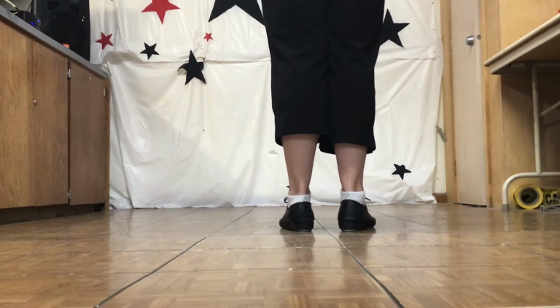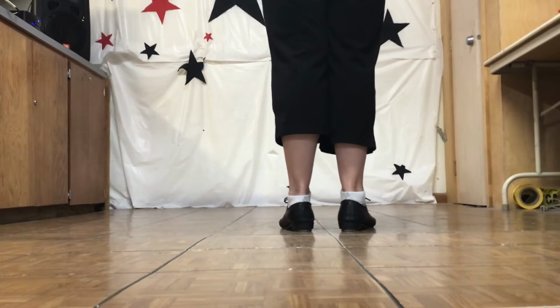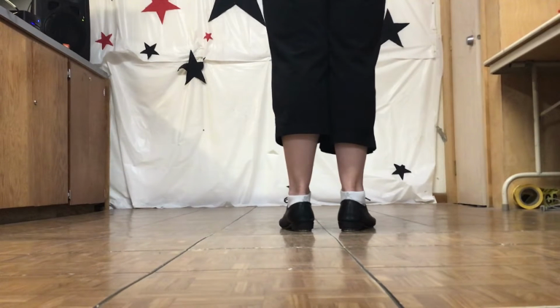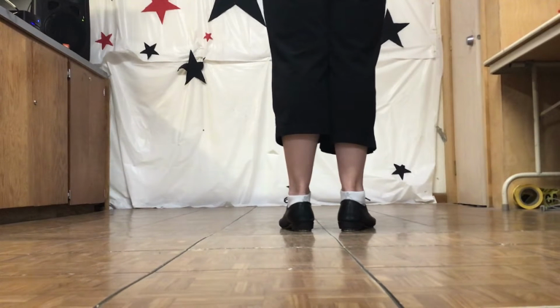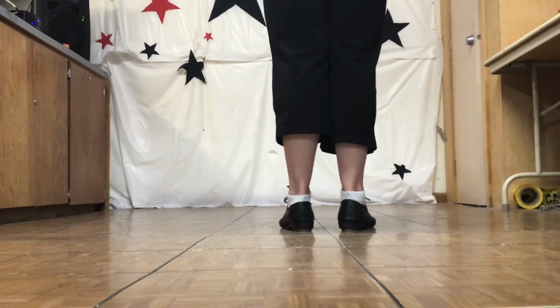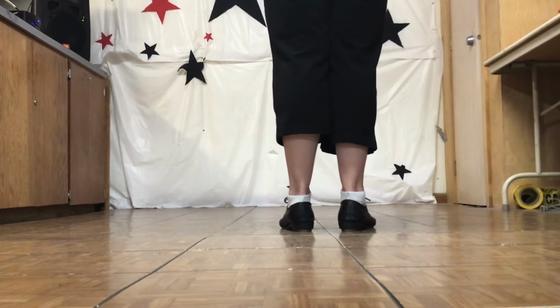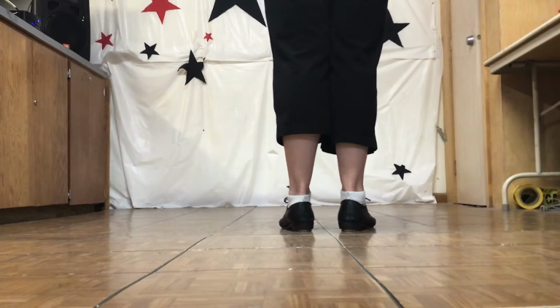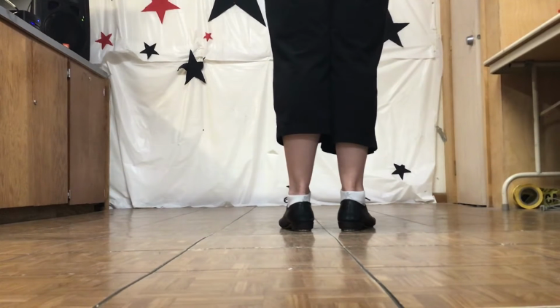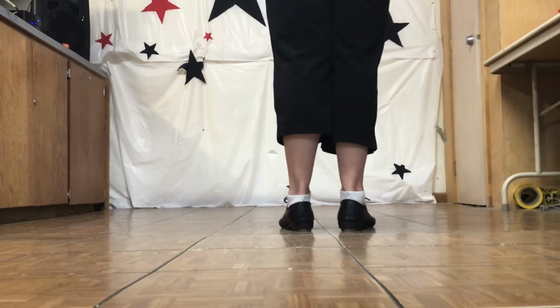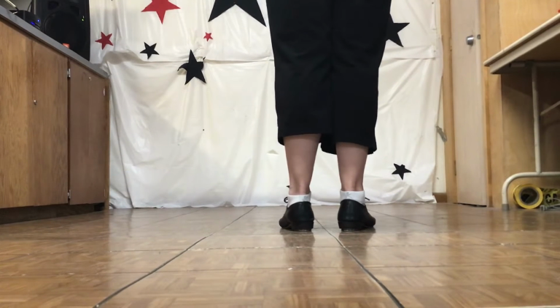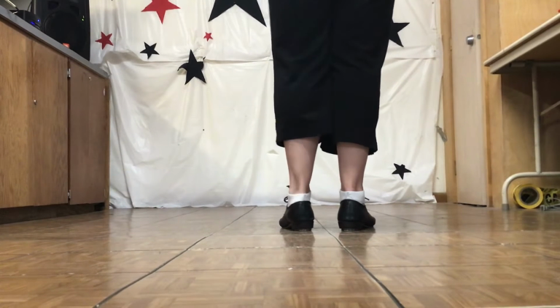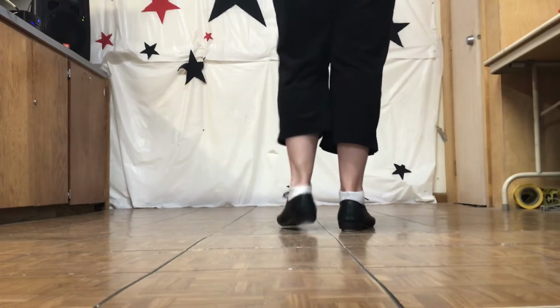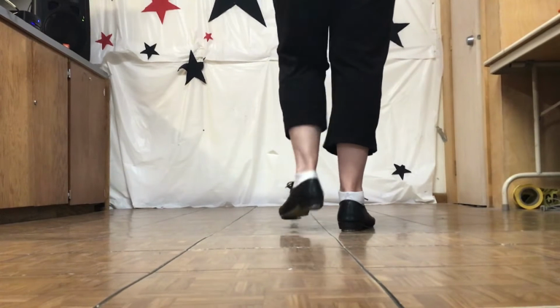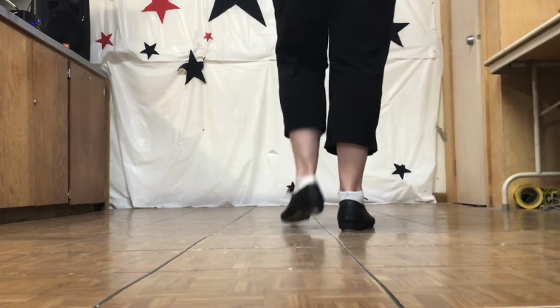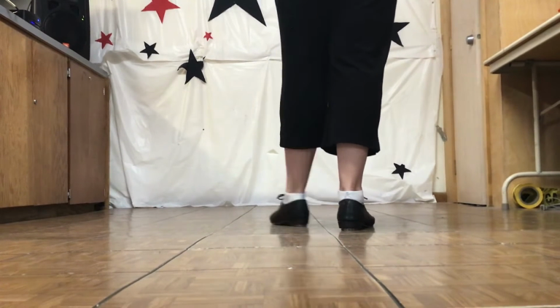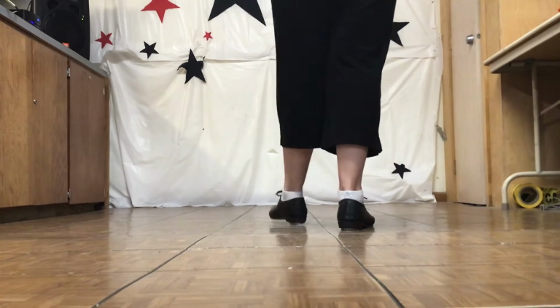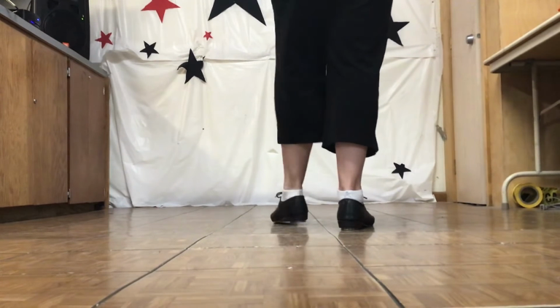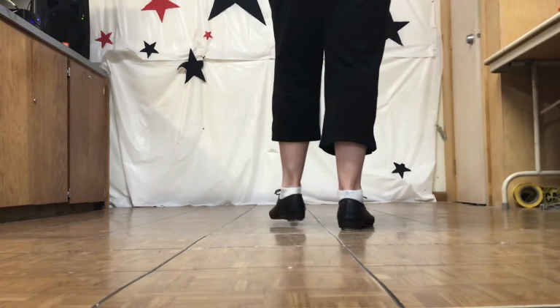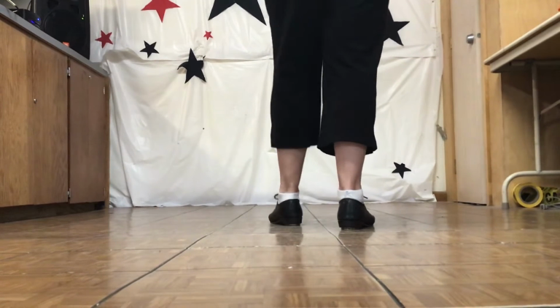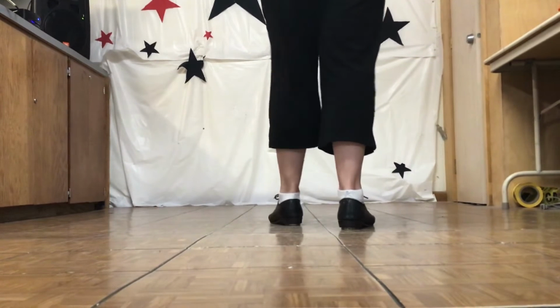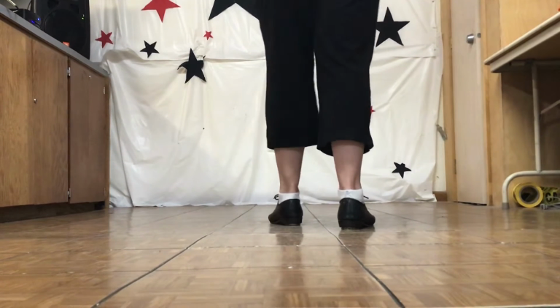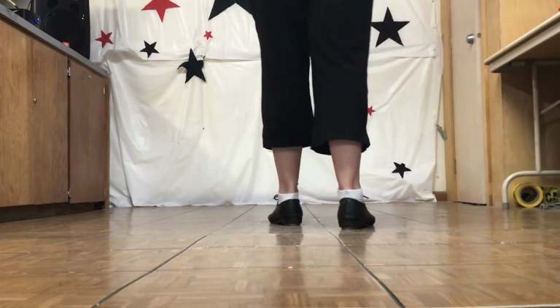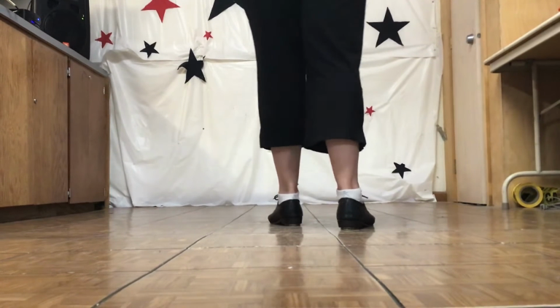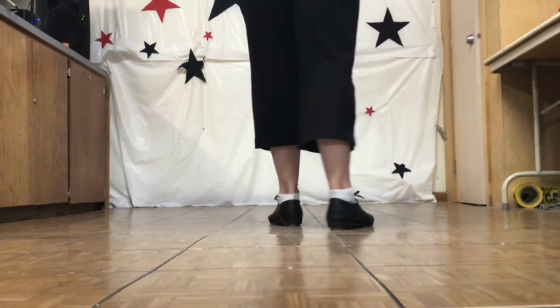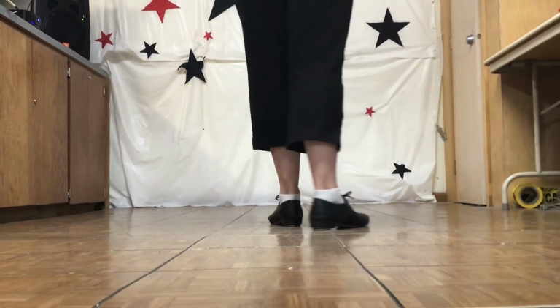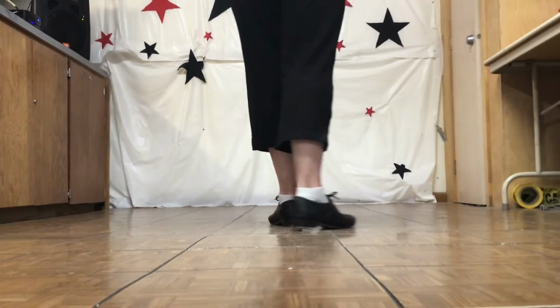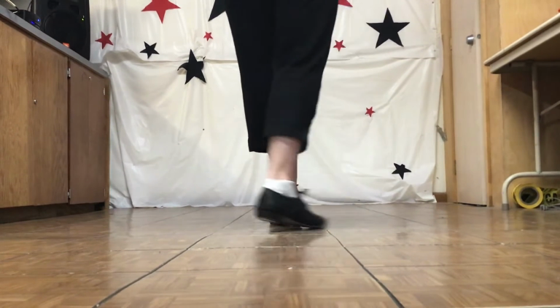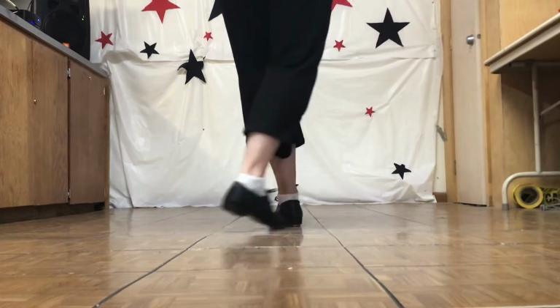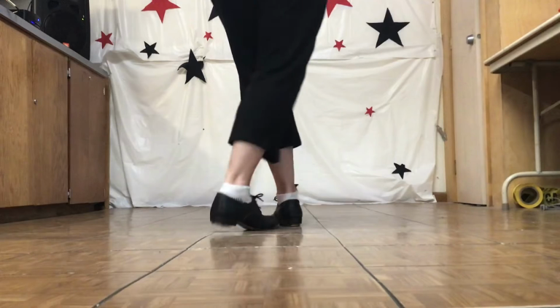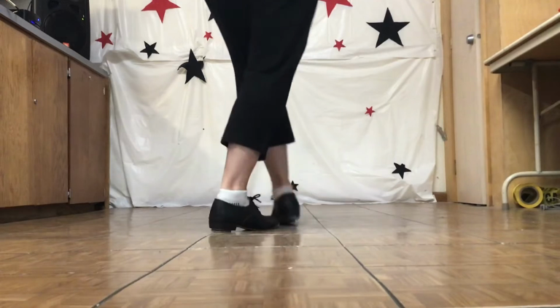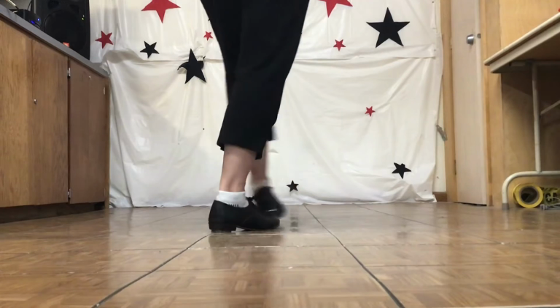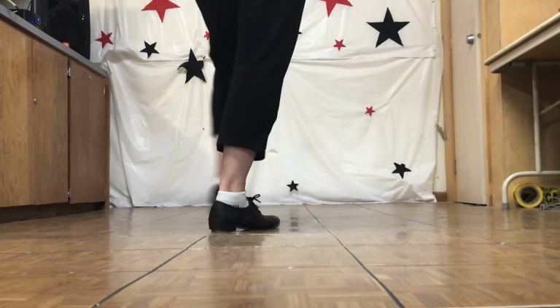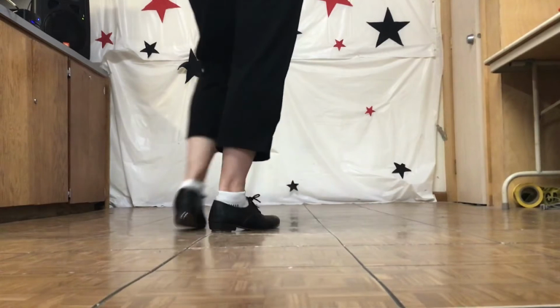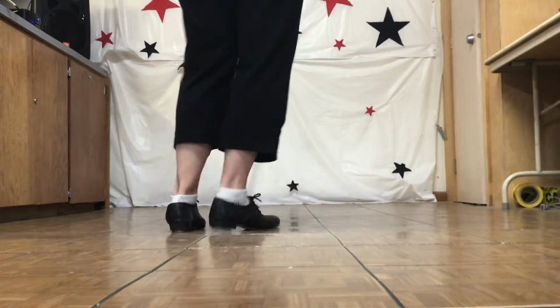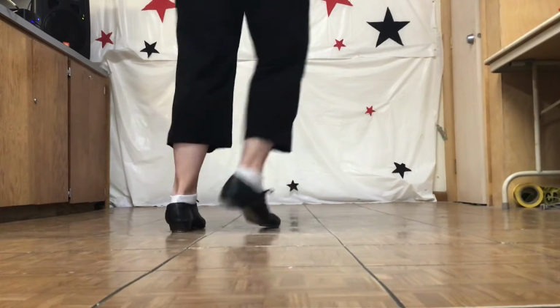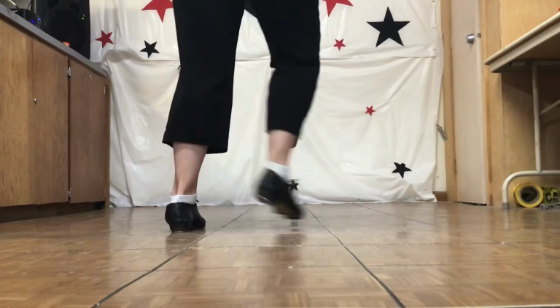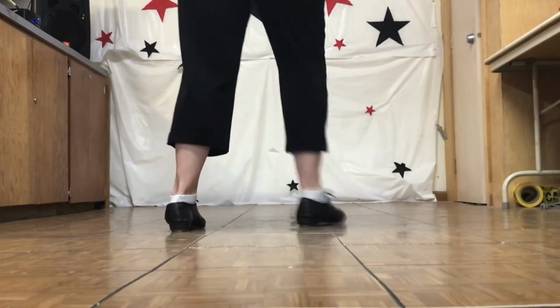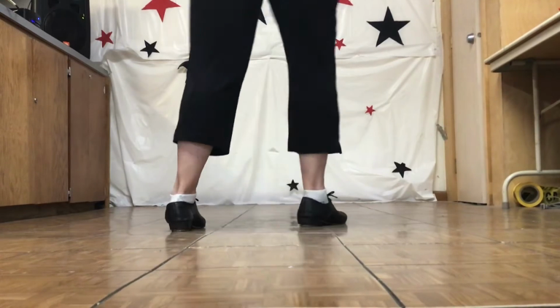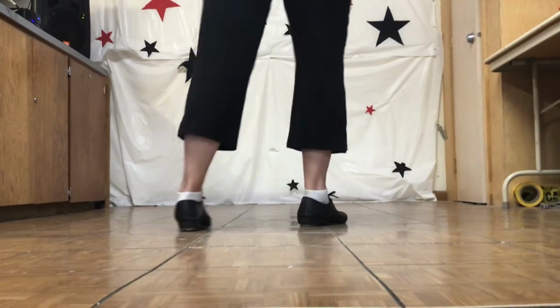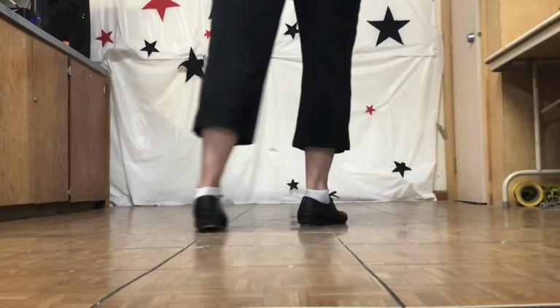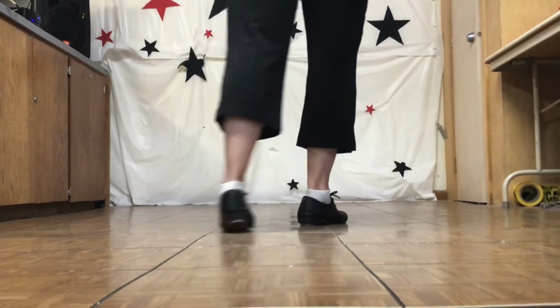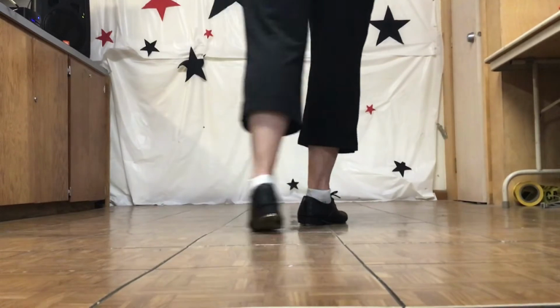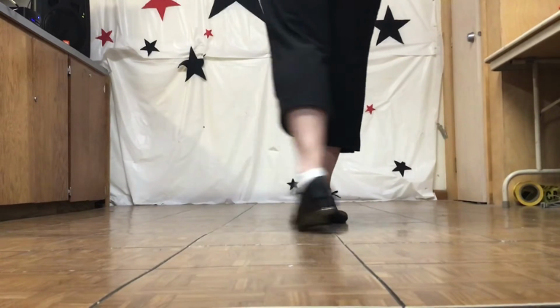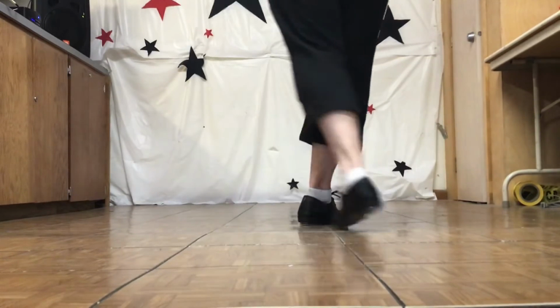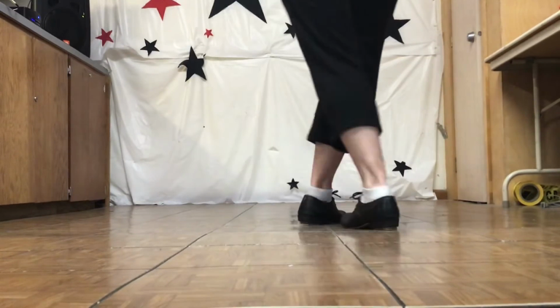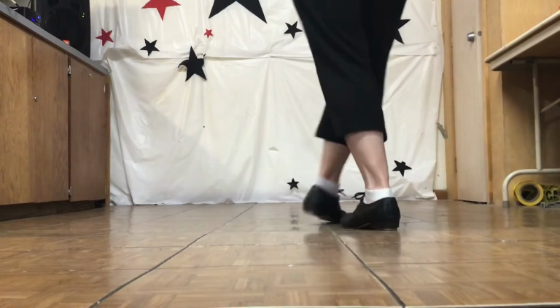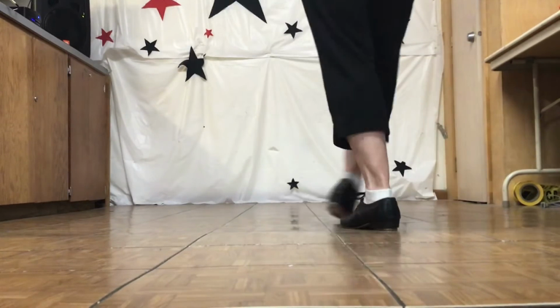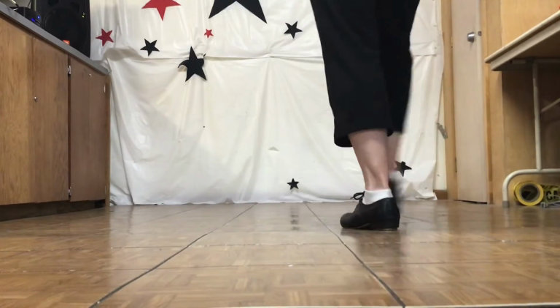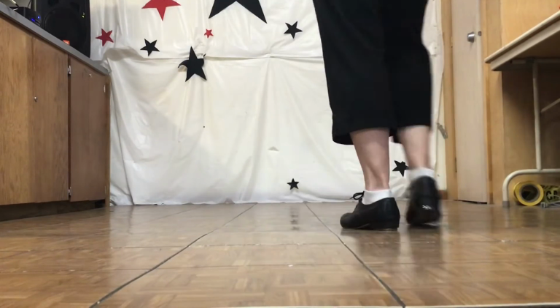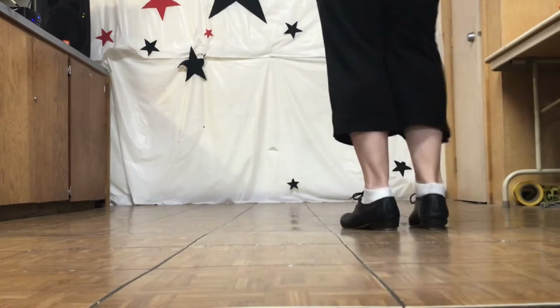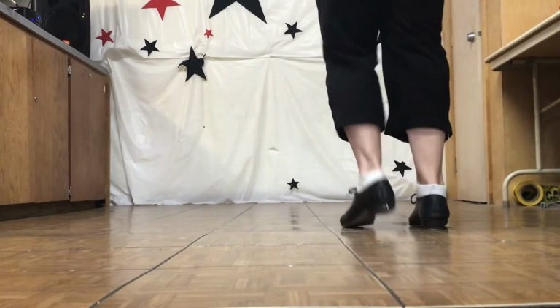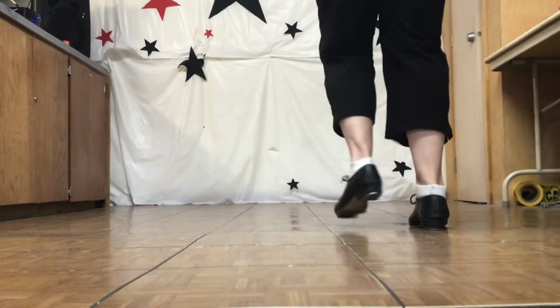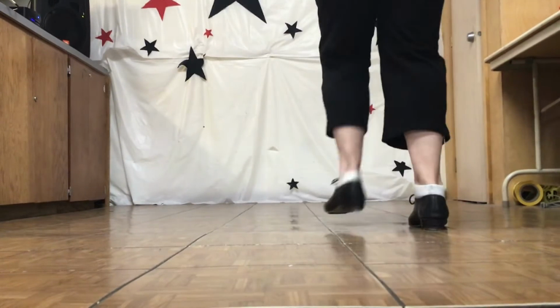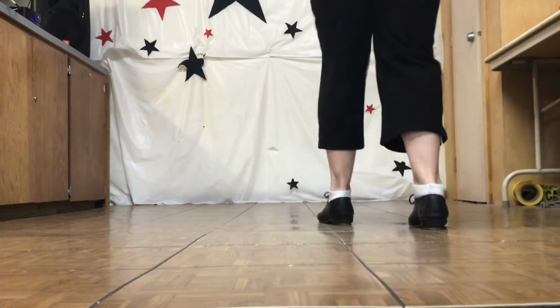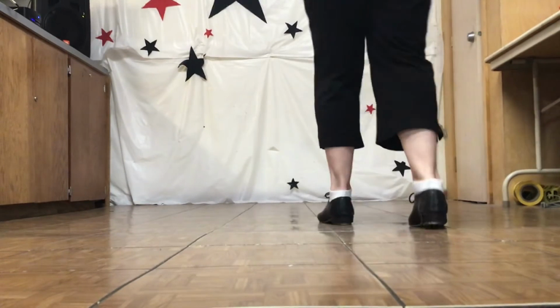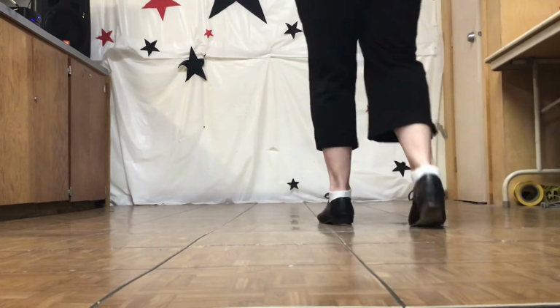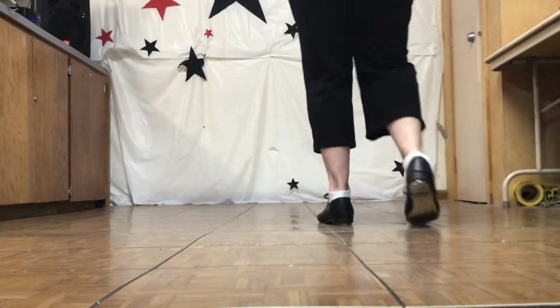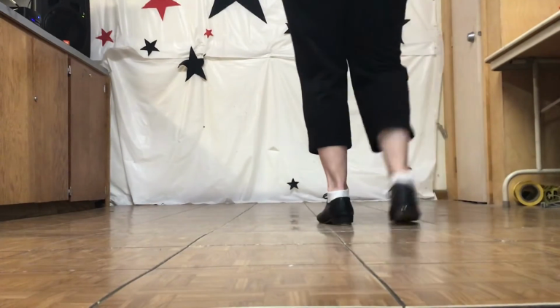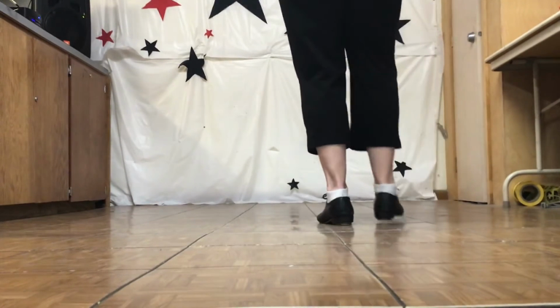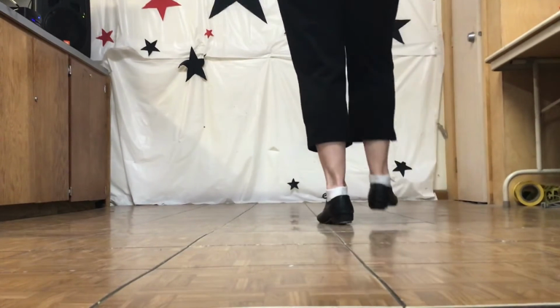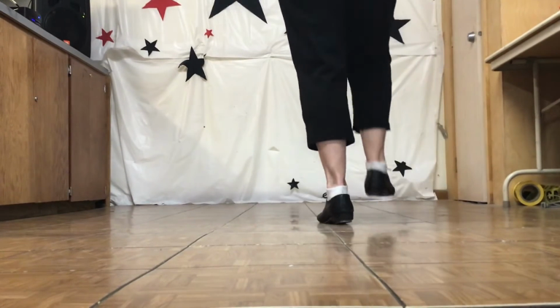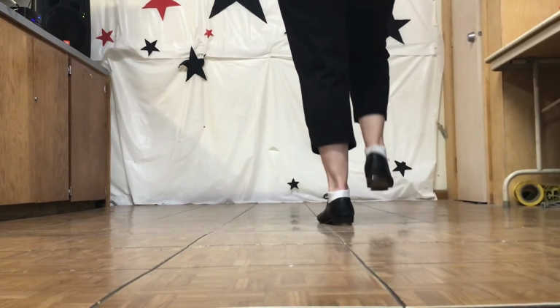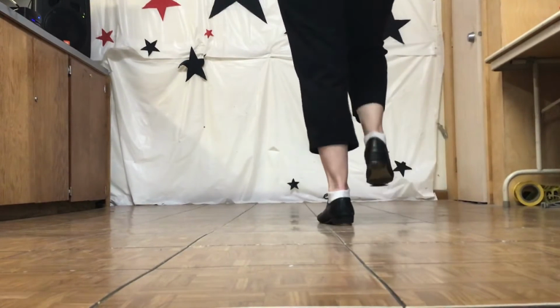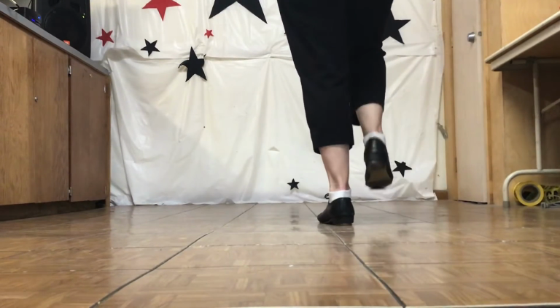So we start with a double step, slur, step, step, step, slur, step, step, step, brush up.